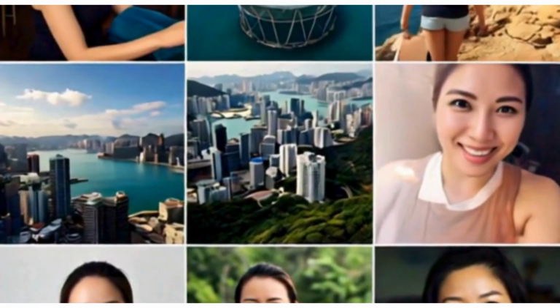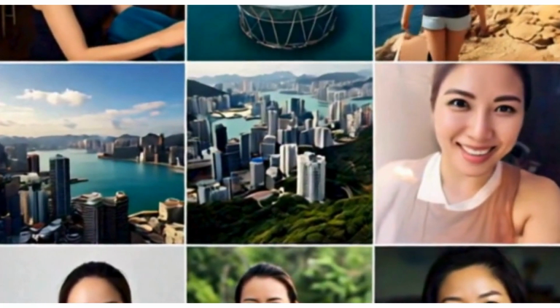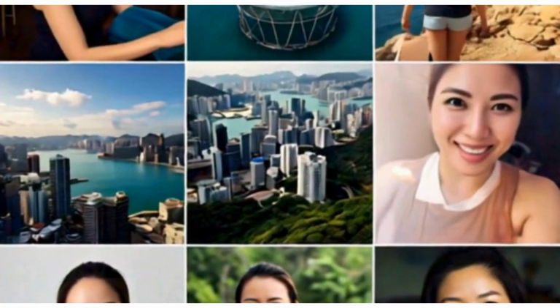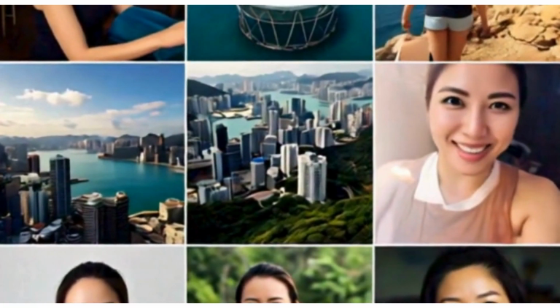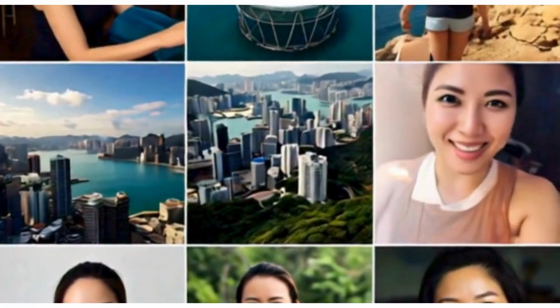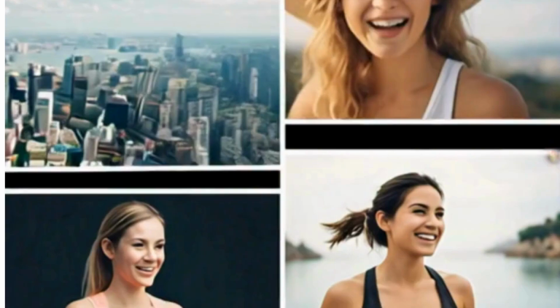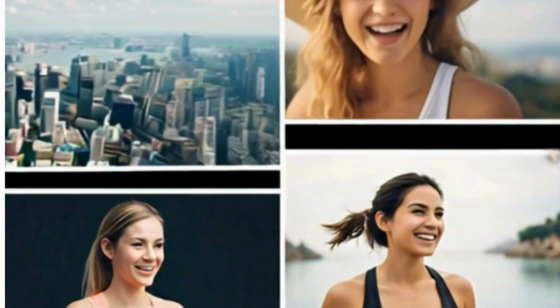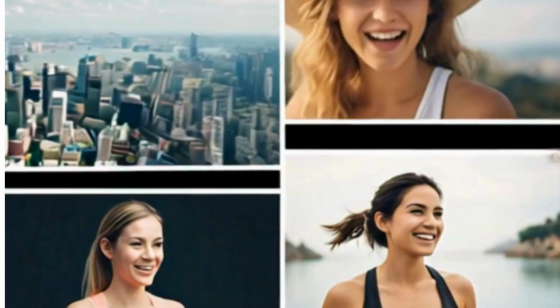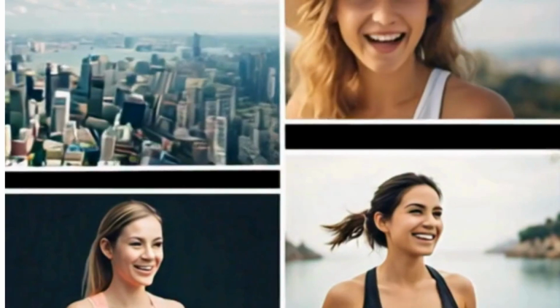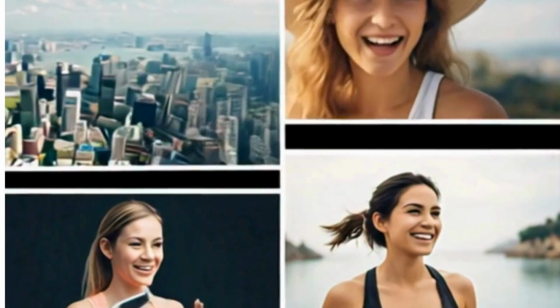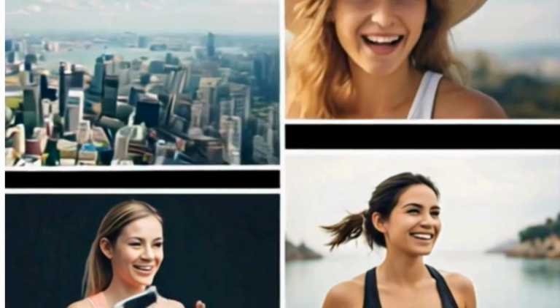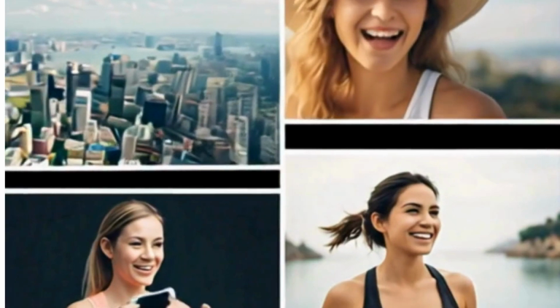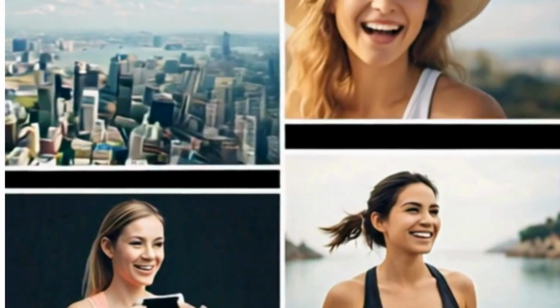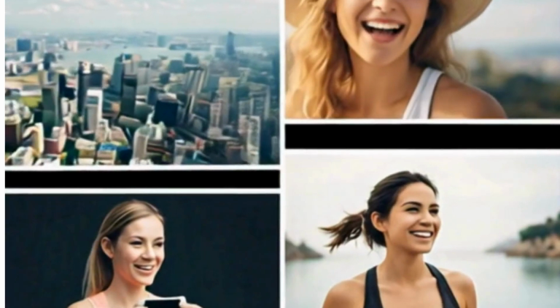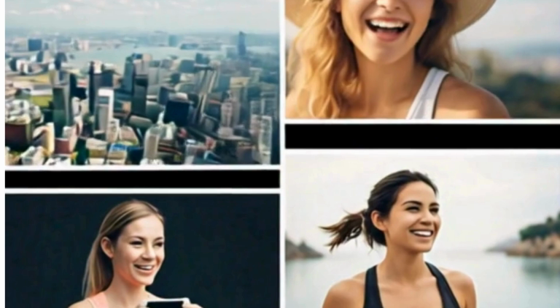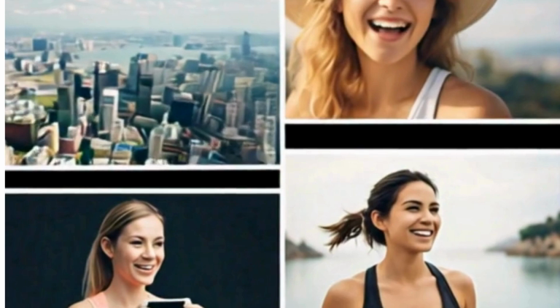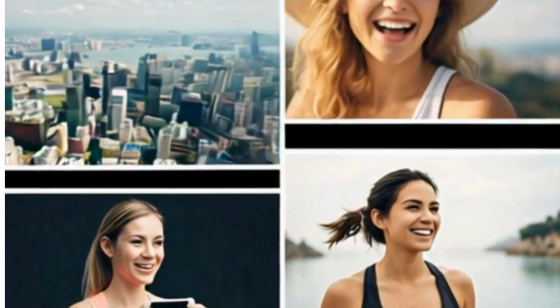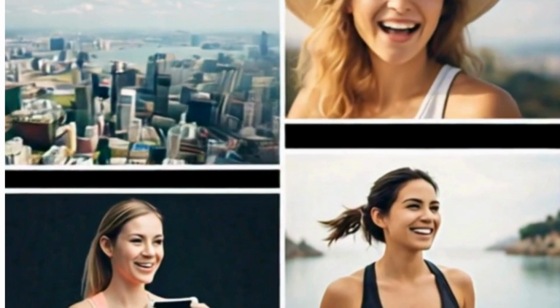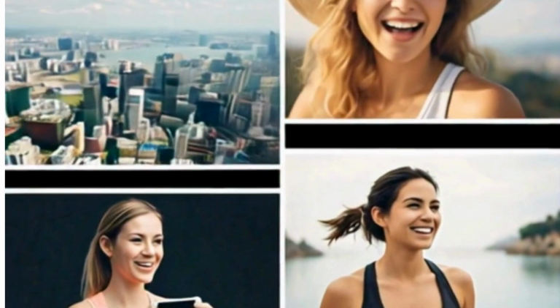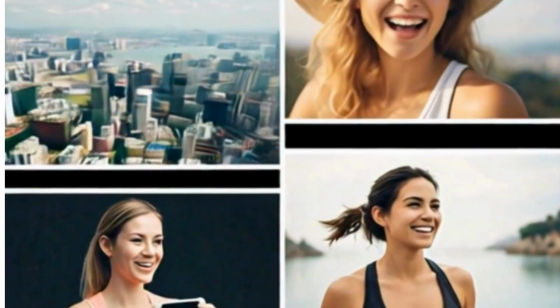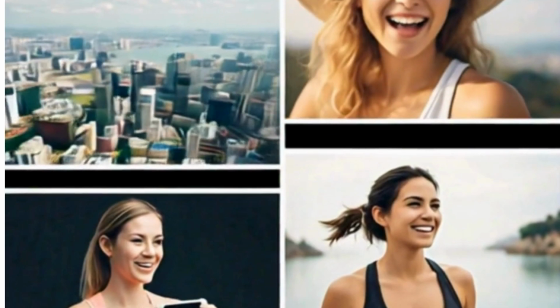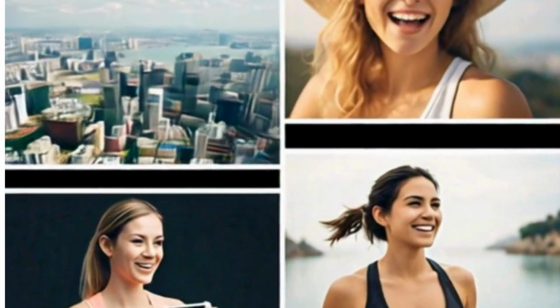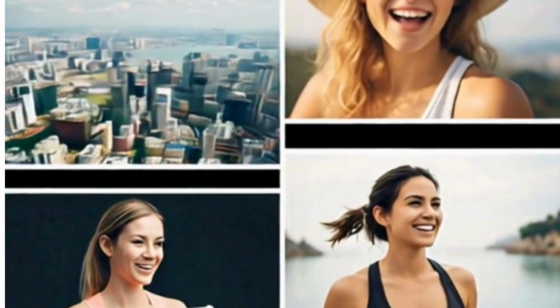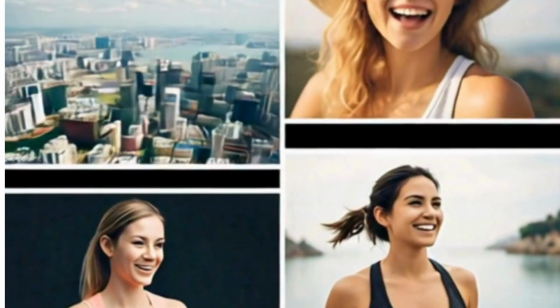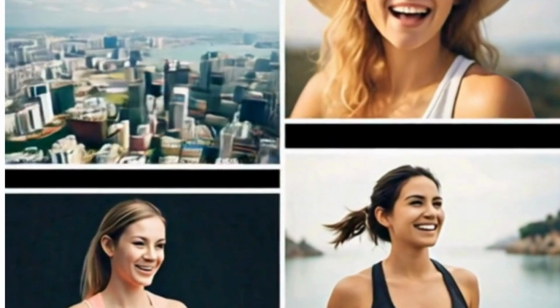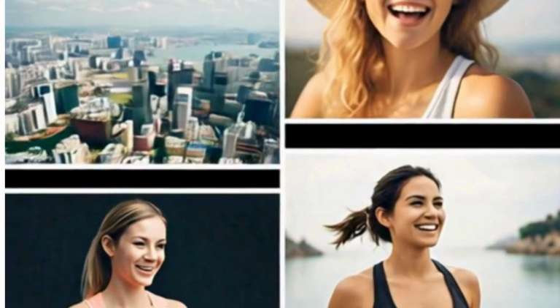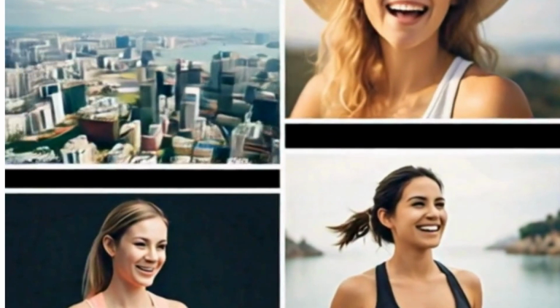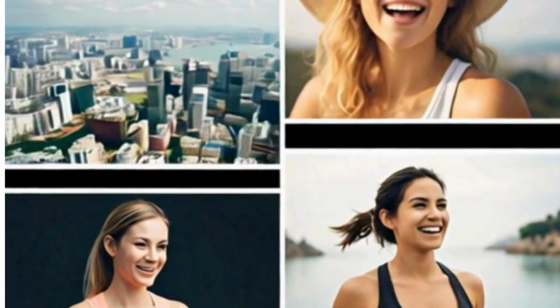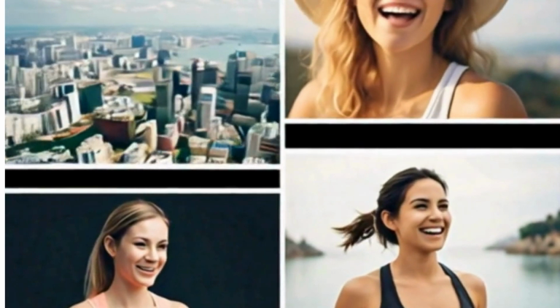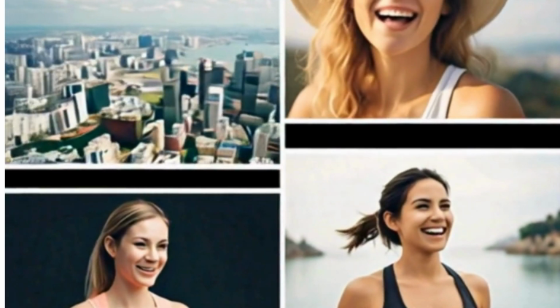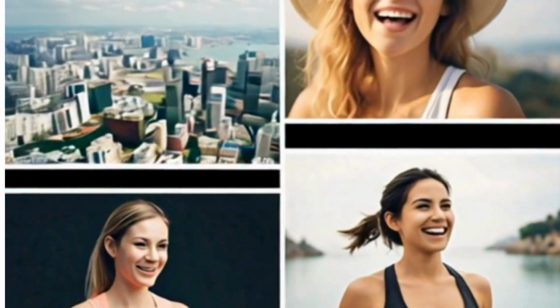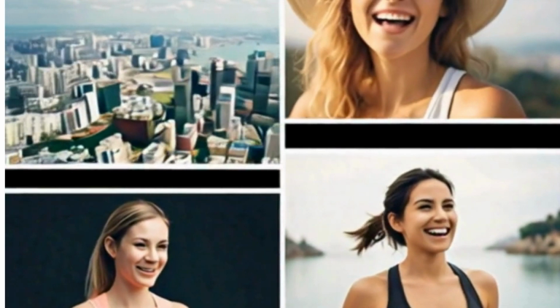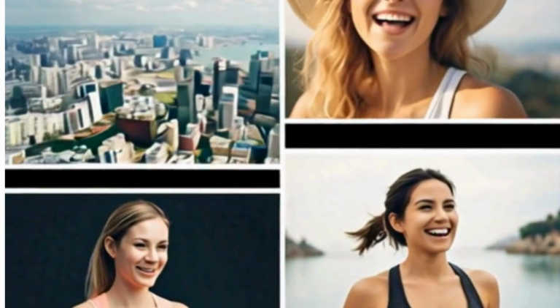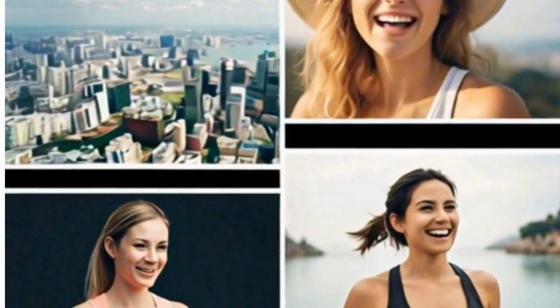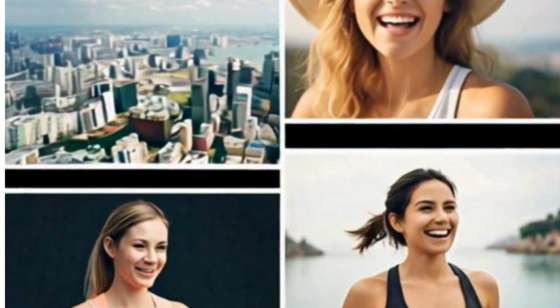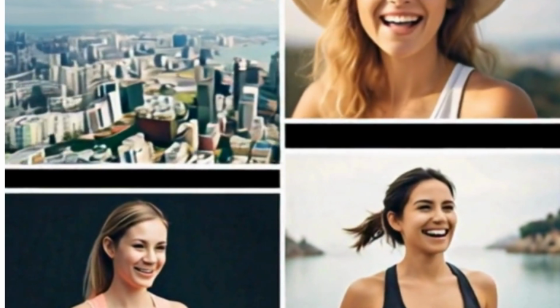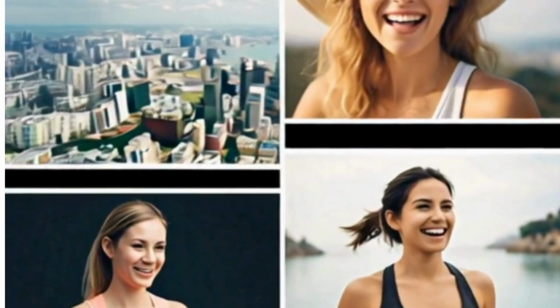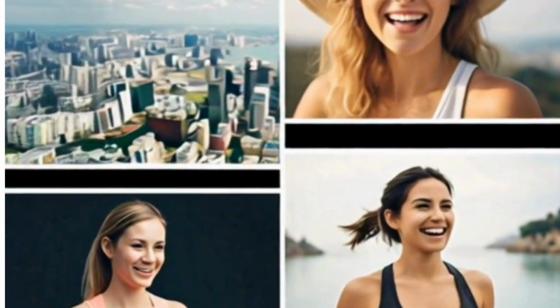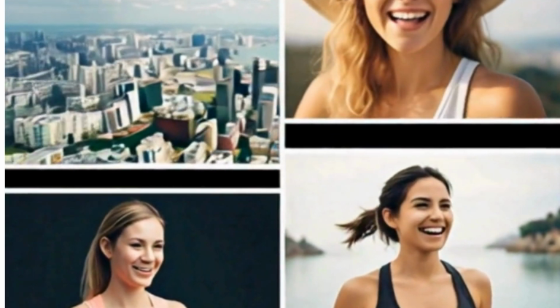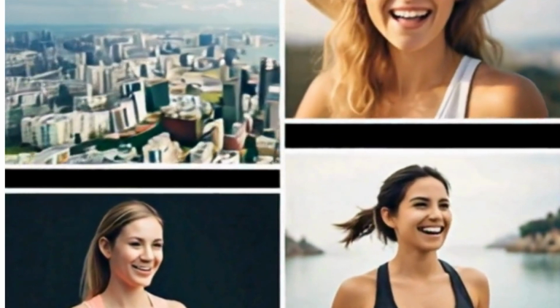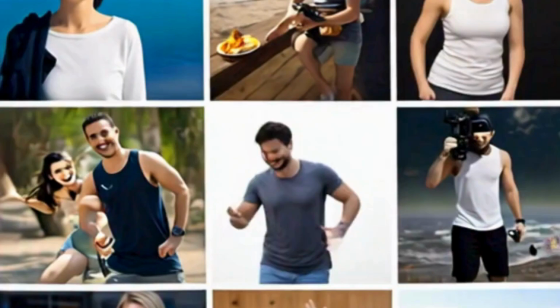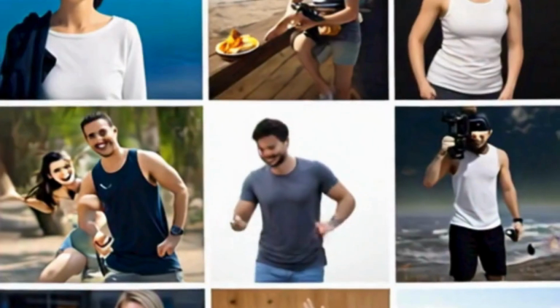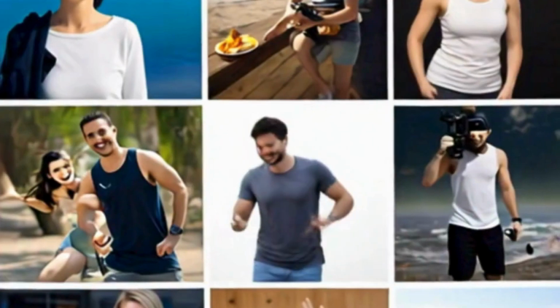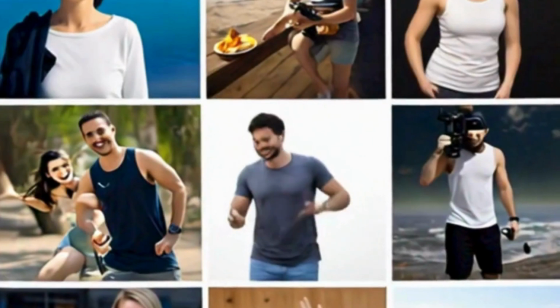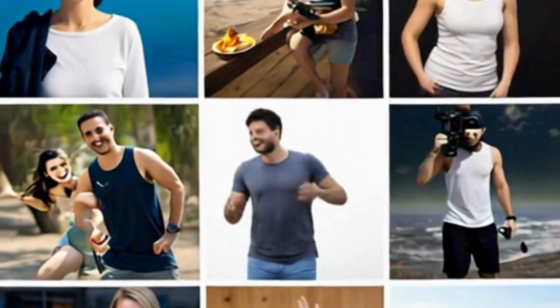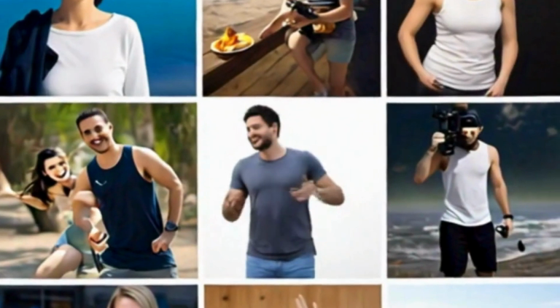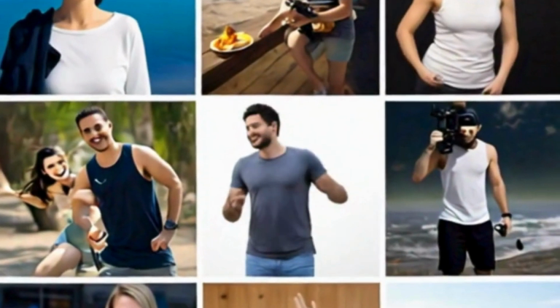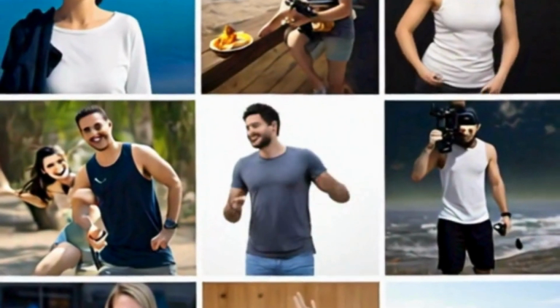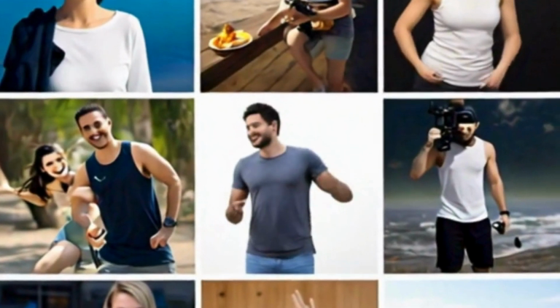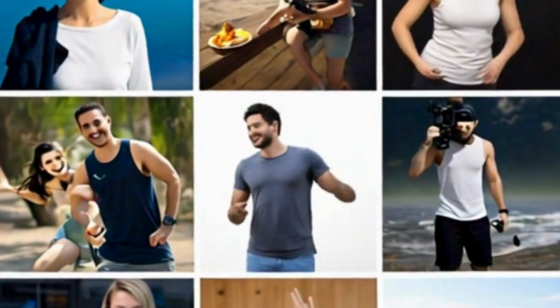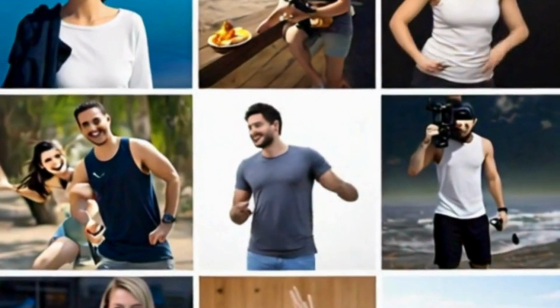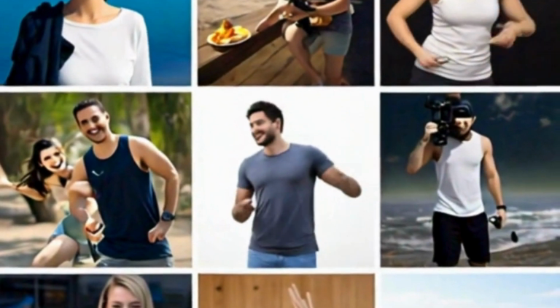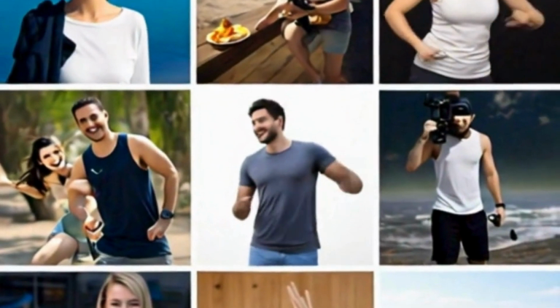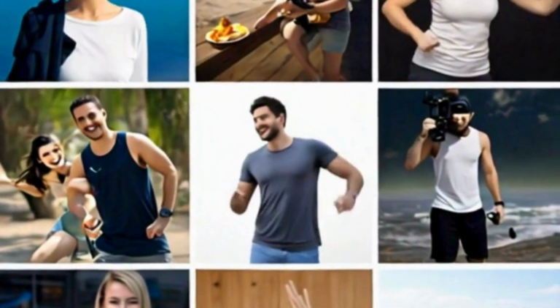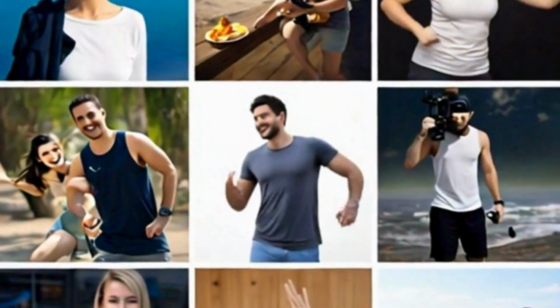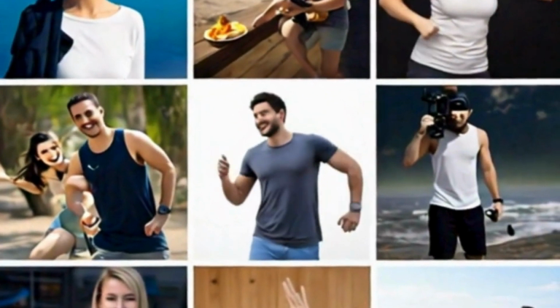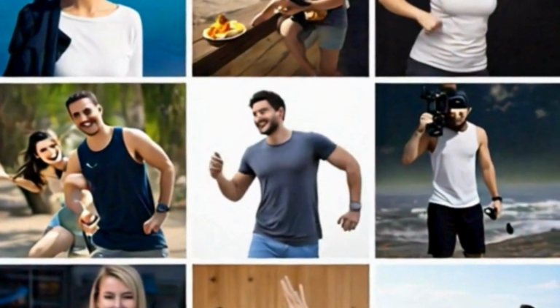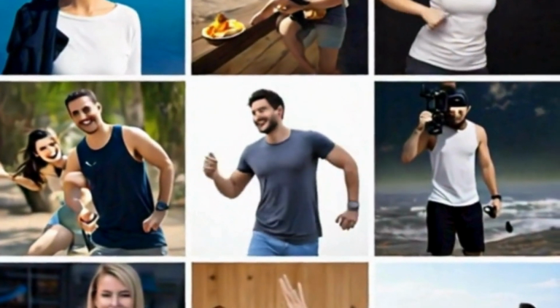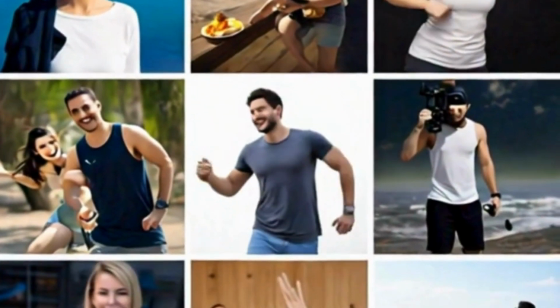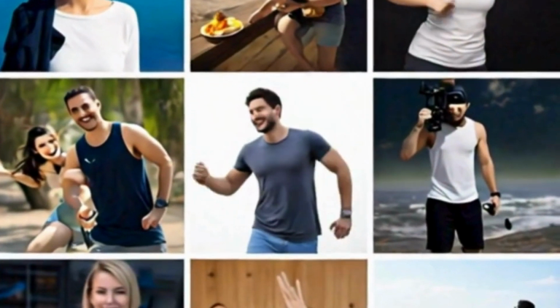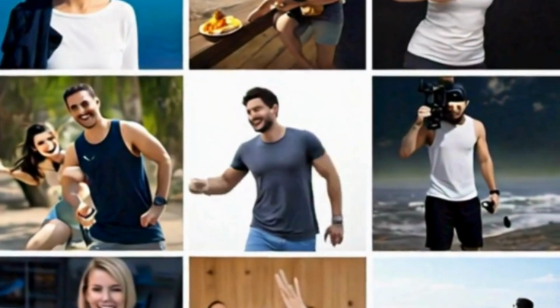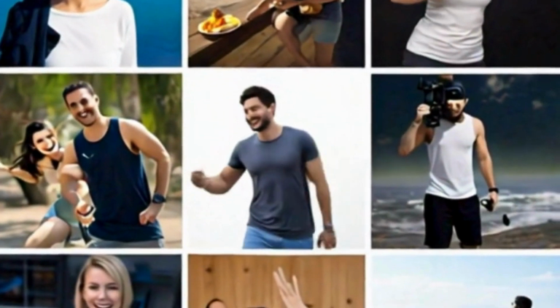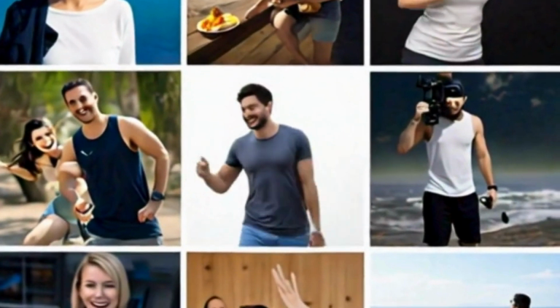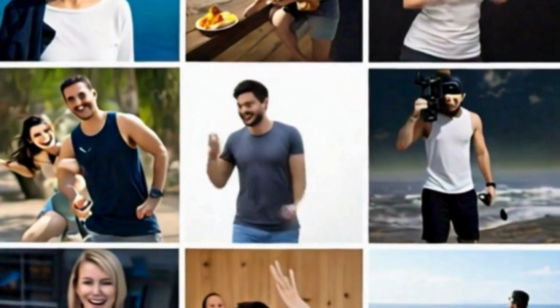Whether you're a seasoned creator or just starting out, VN Video Editor offers a suite of powerful tools to bring your vision to life.